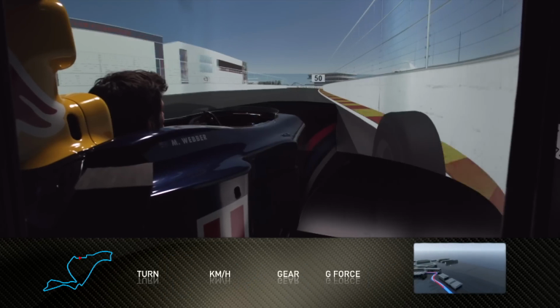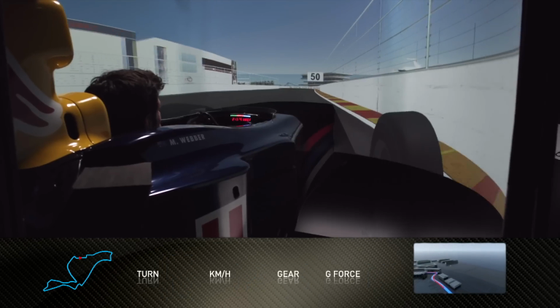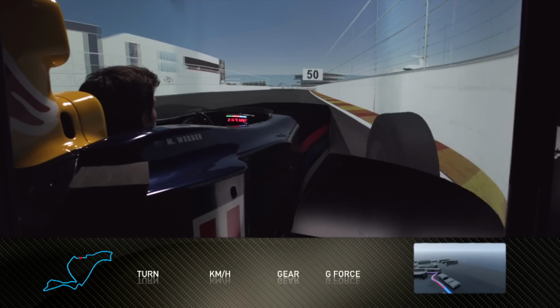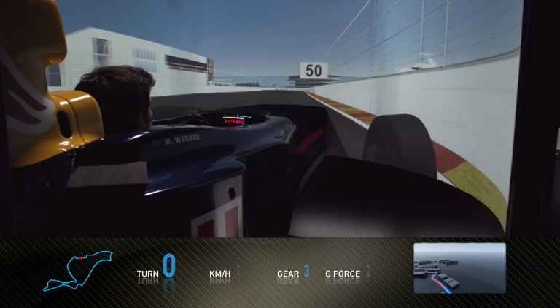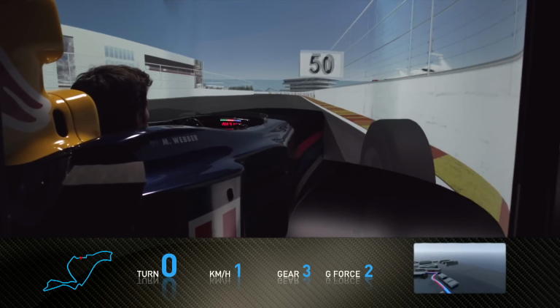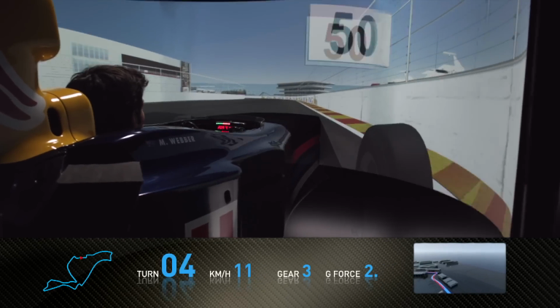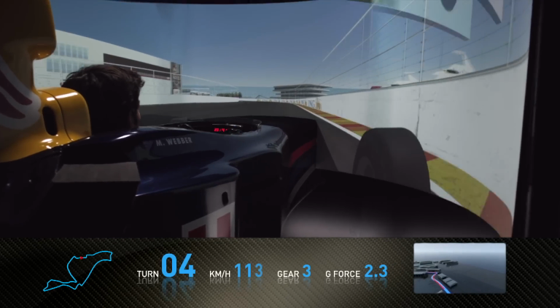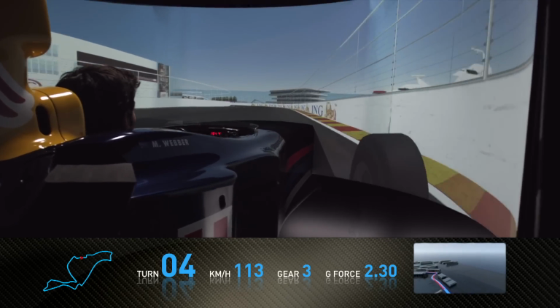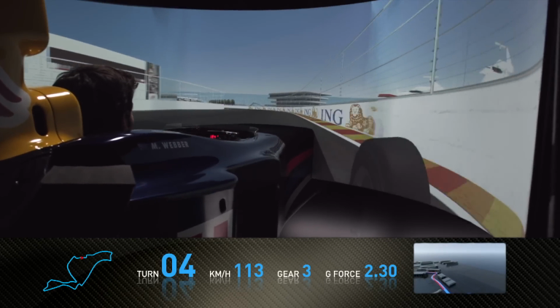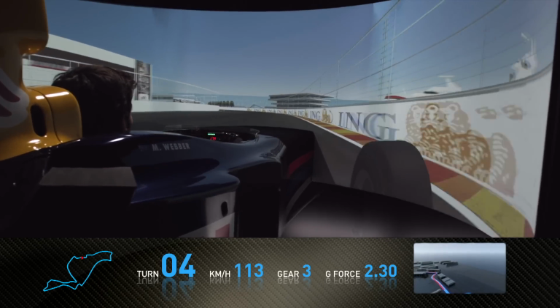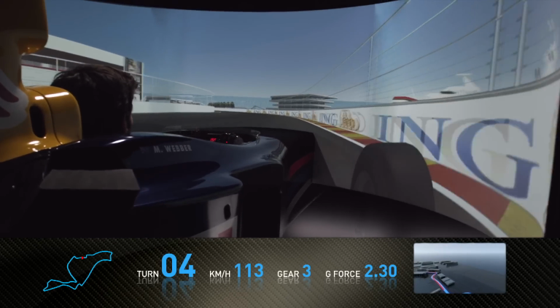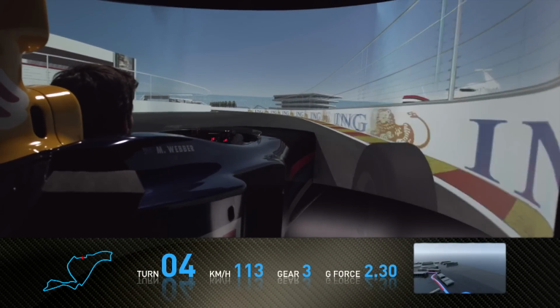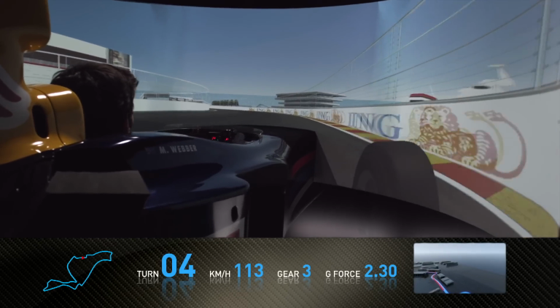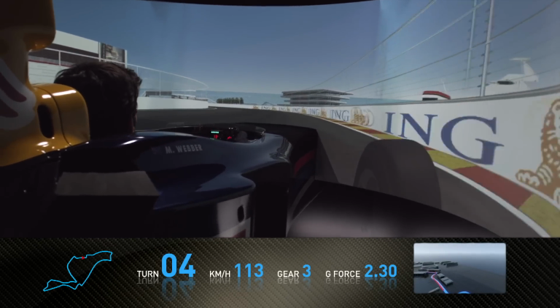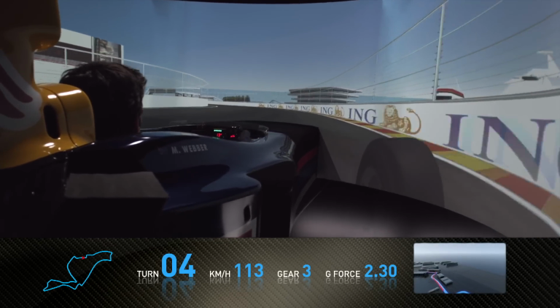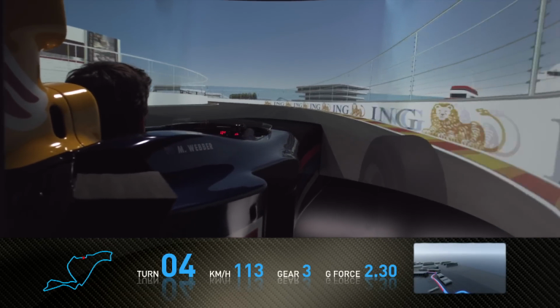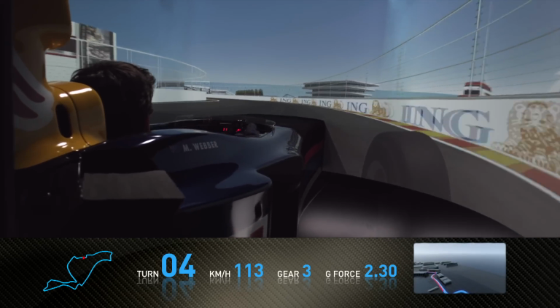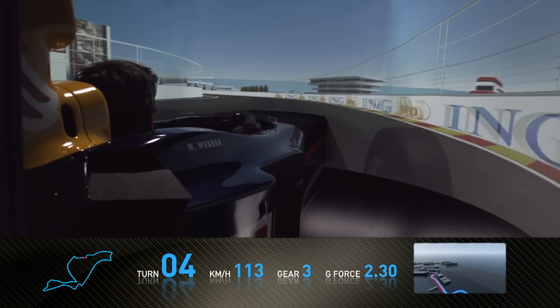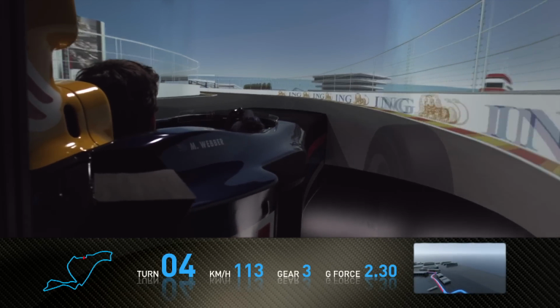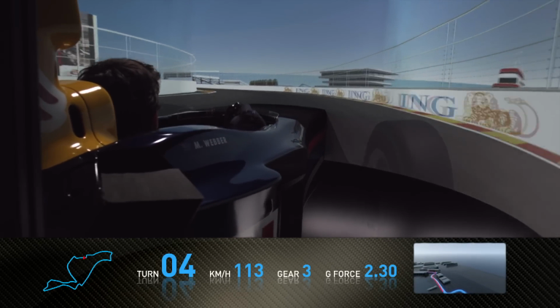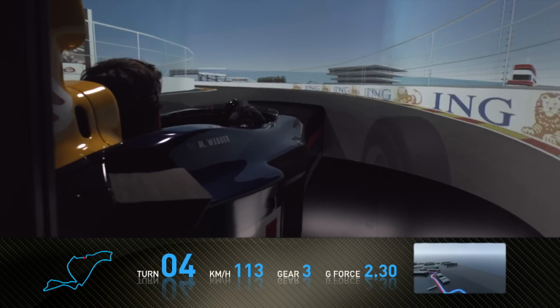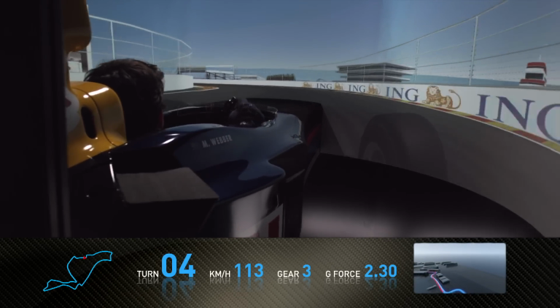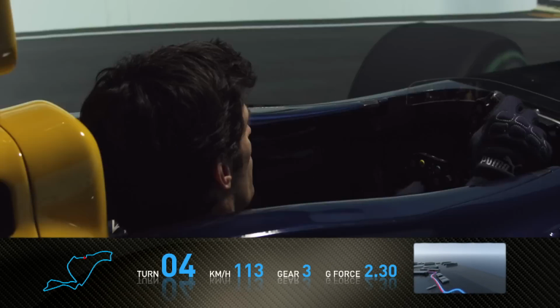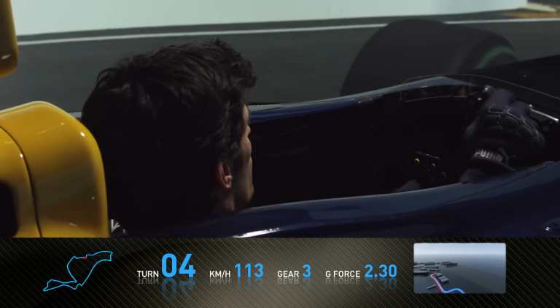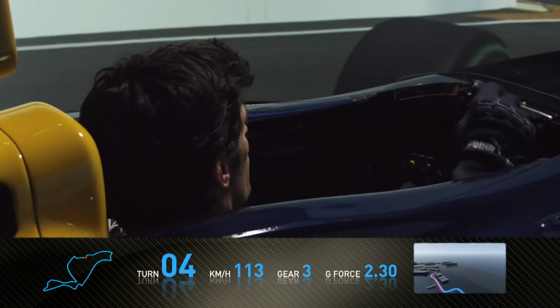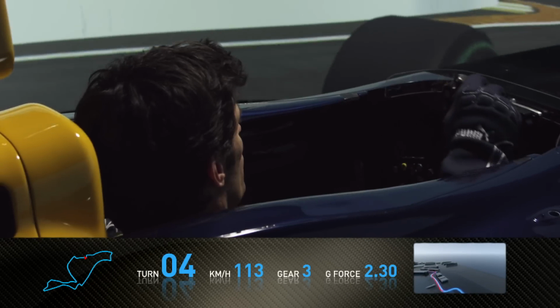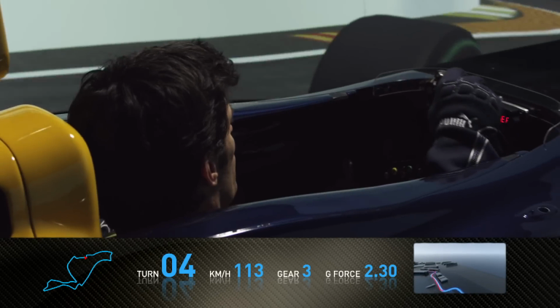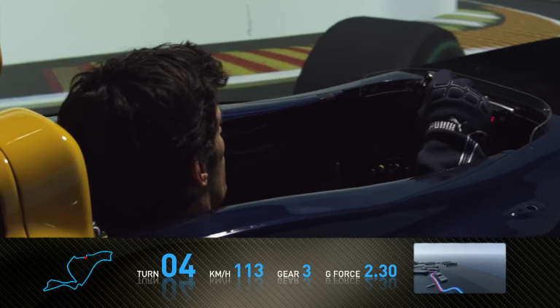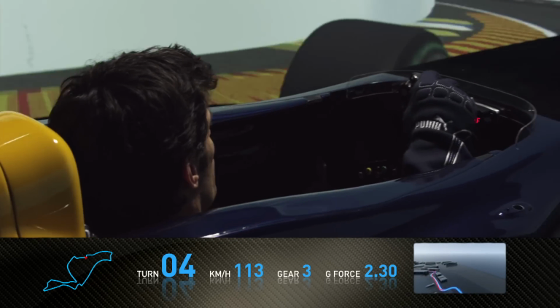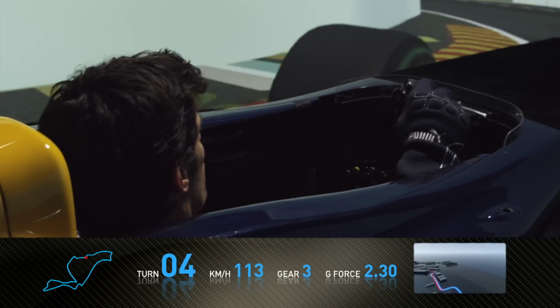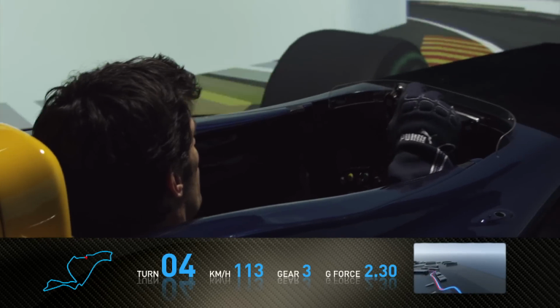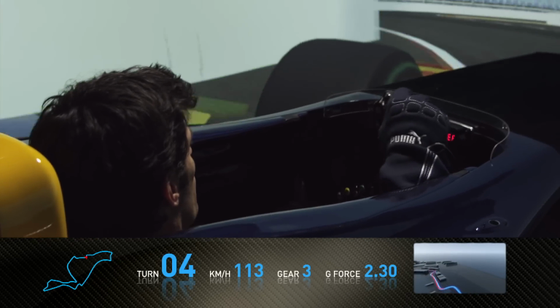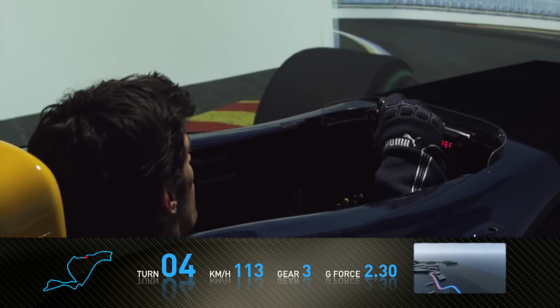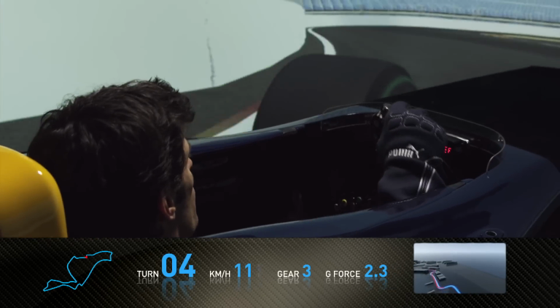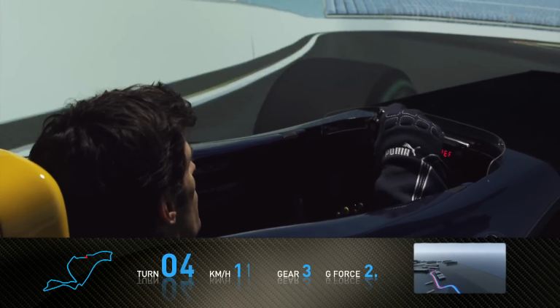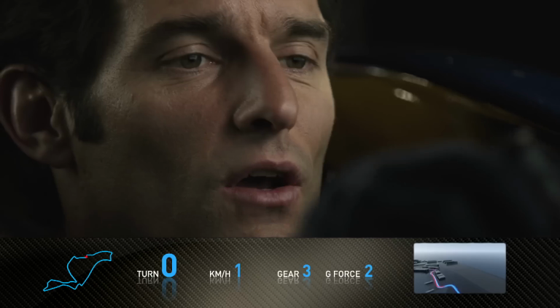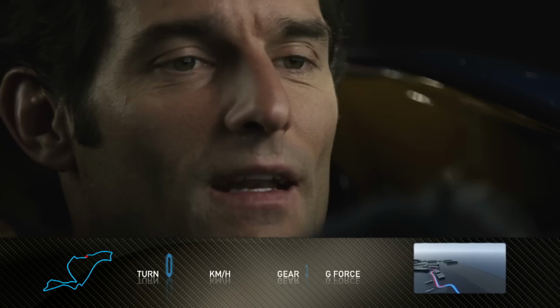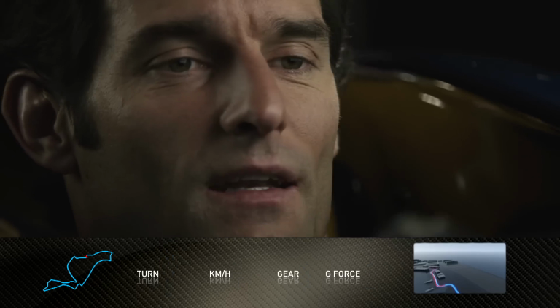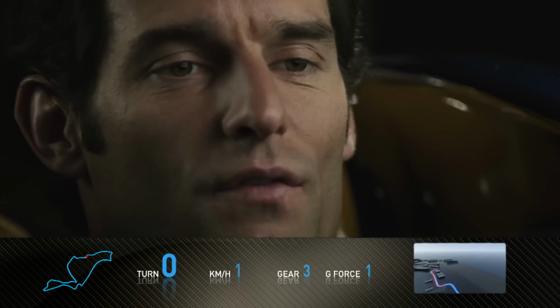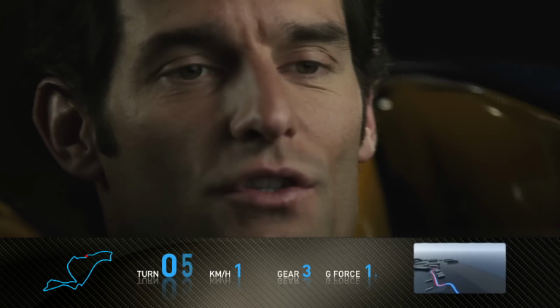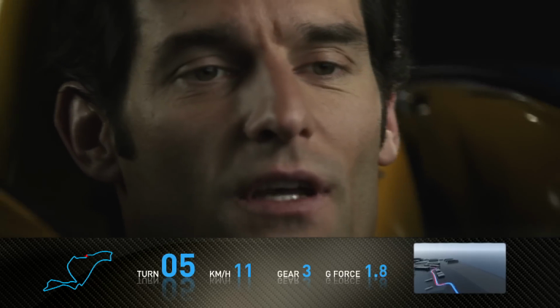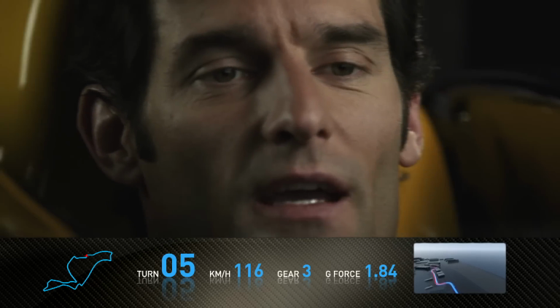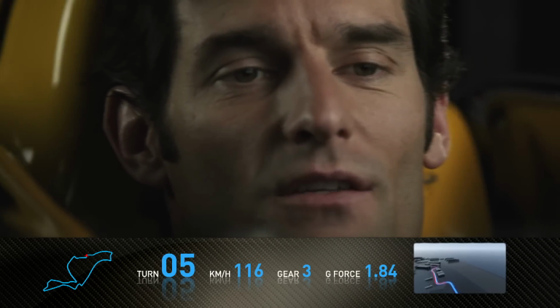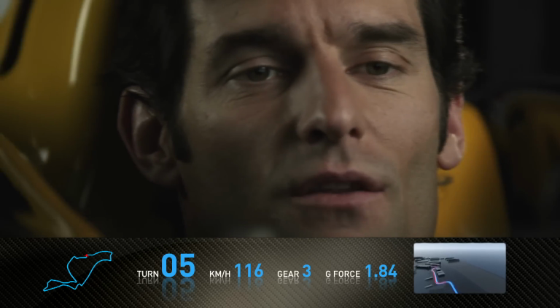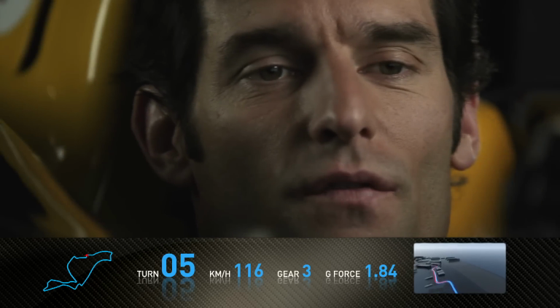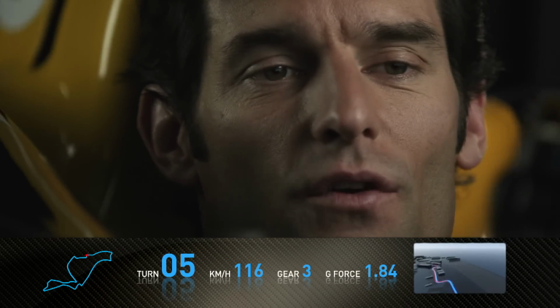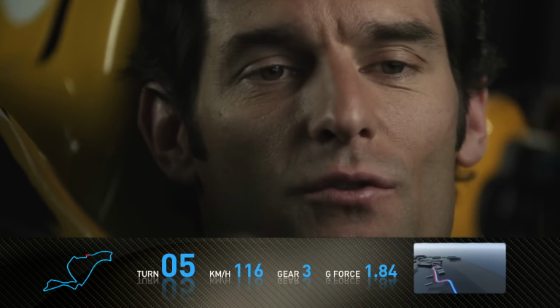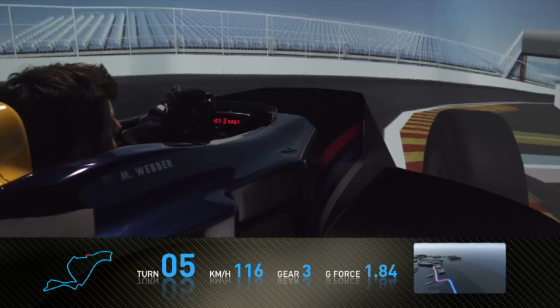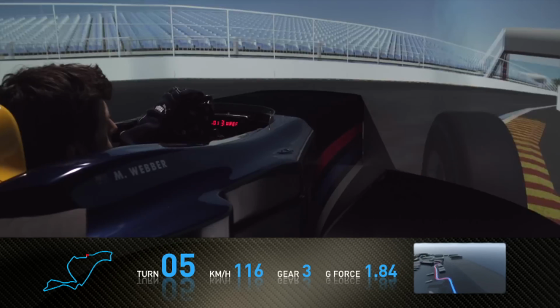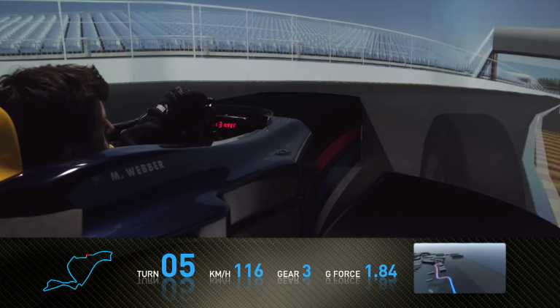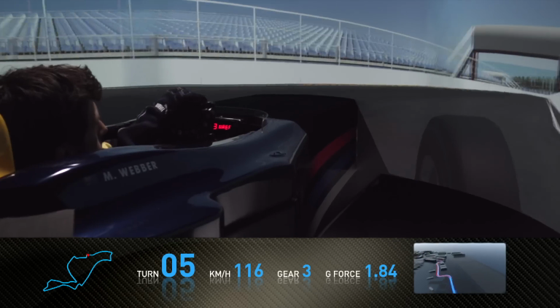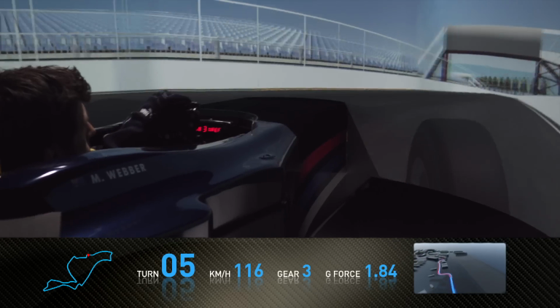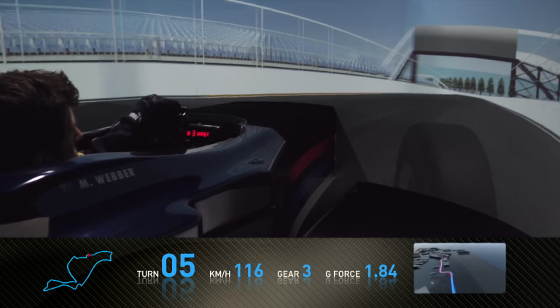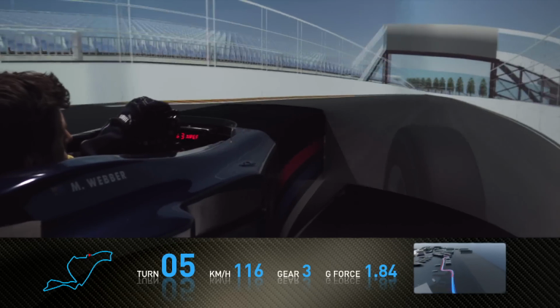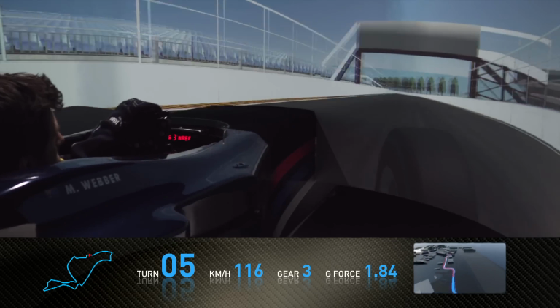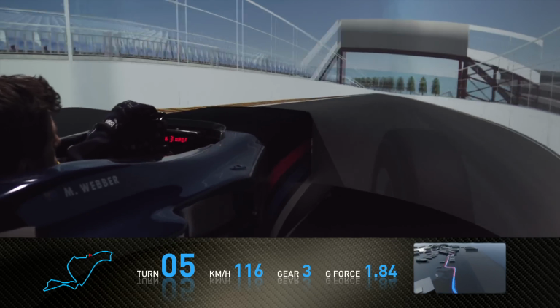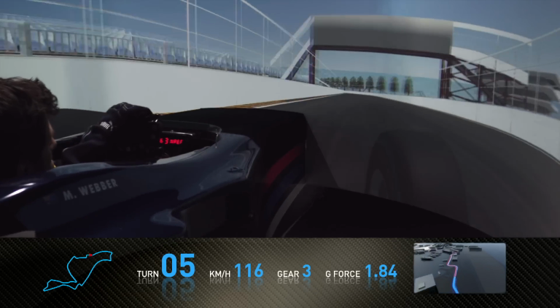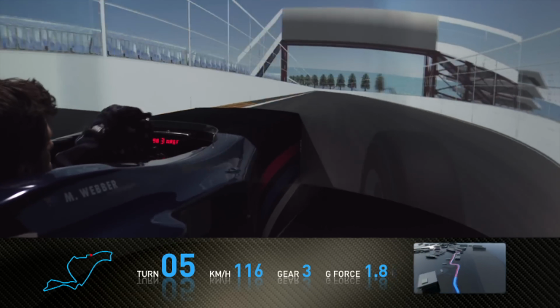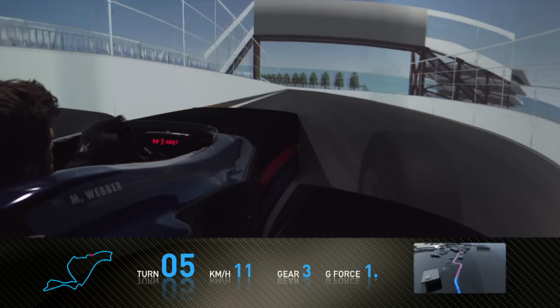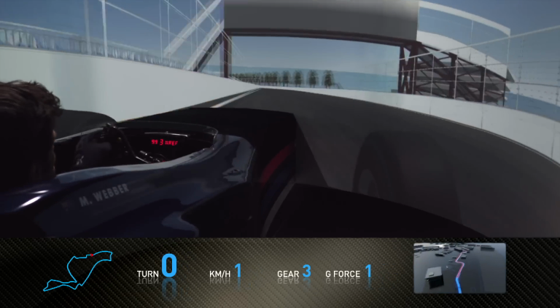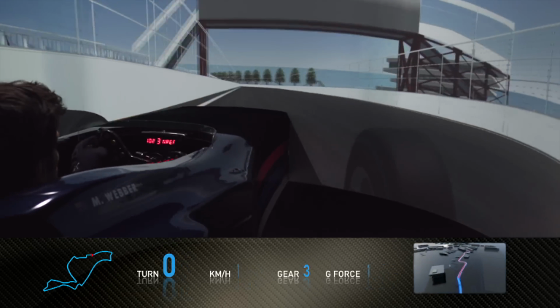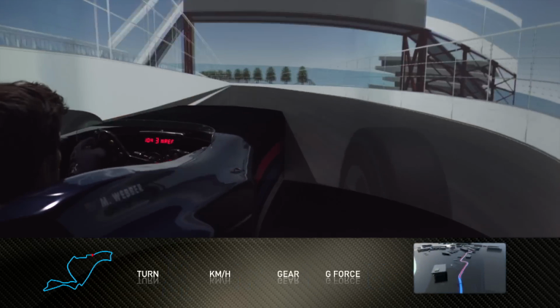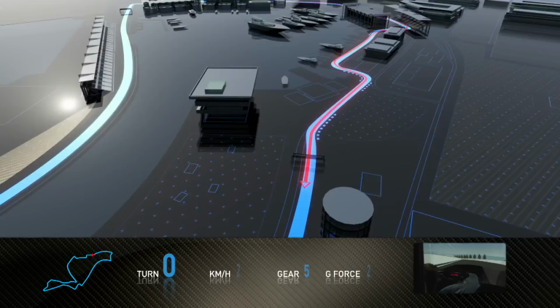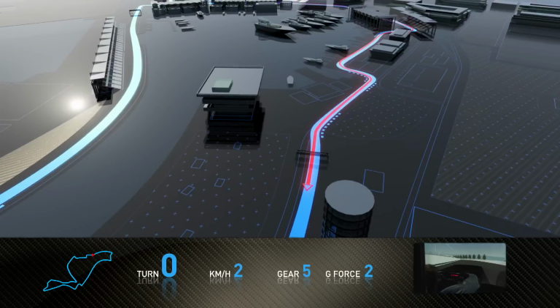Arrive very, very quickly into the next chicane, using a bit more curbing here — slightly different chicane to the first one. You need to get a nice, clean exit here.